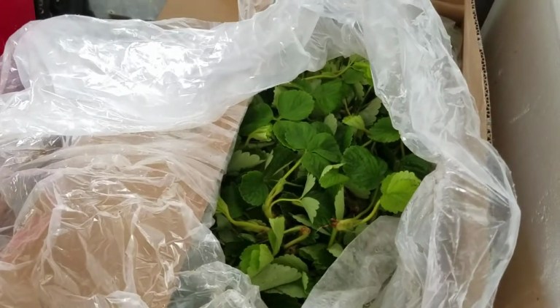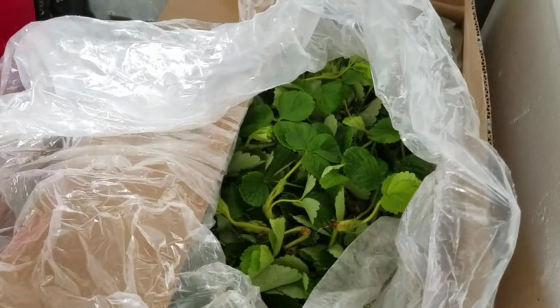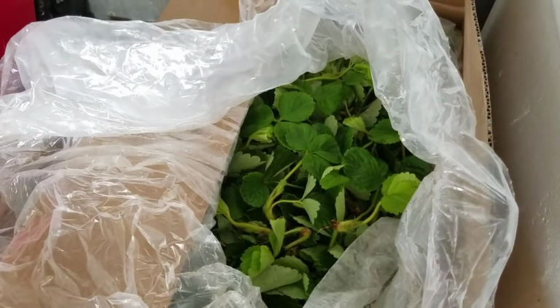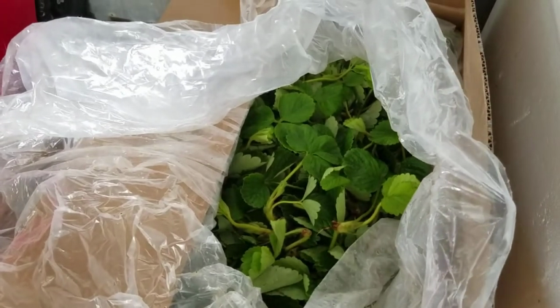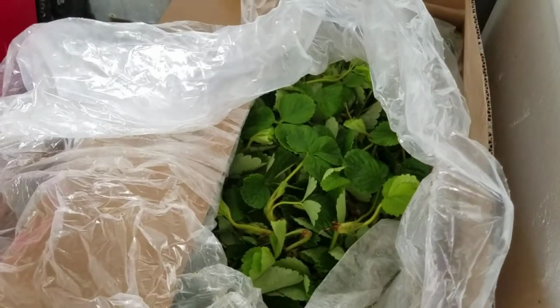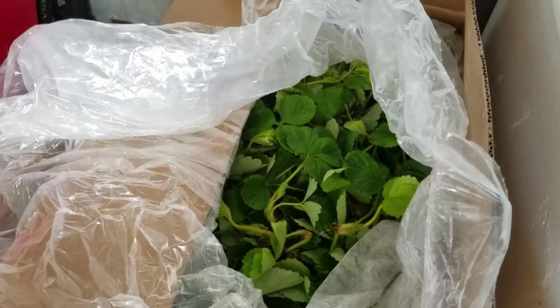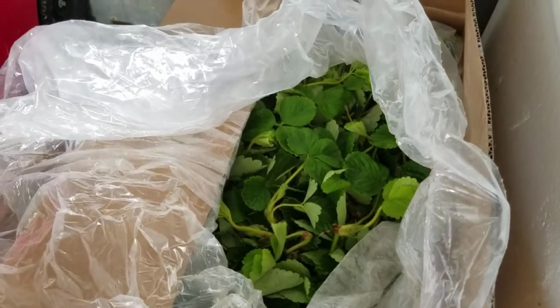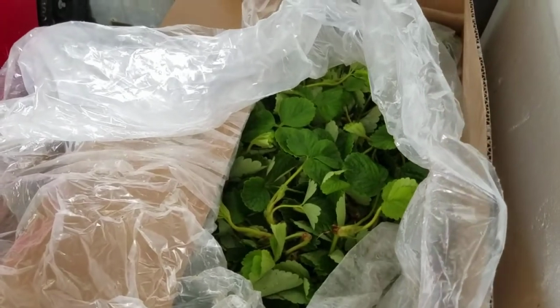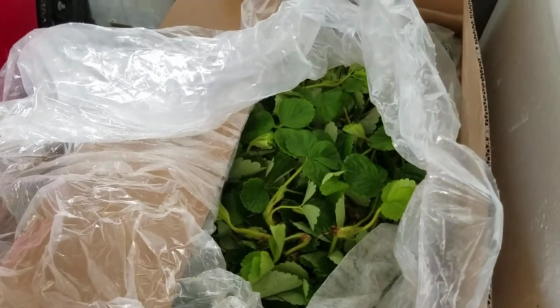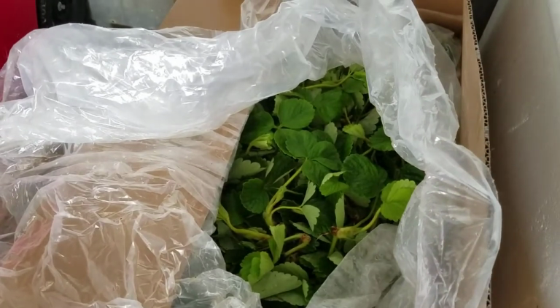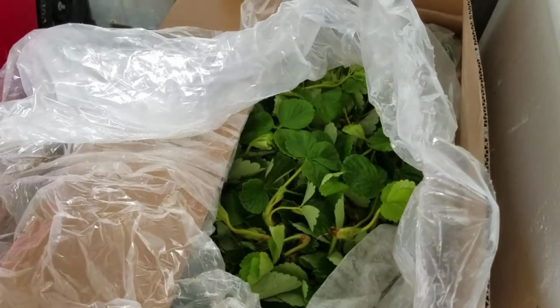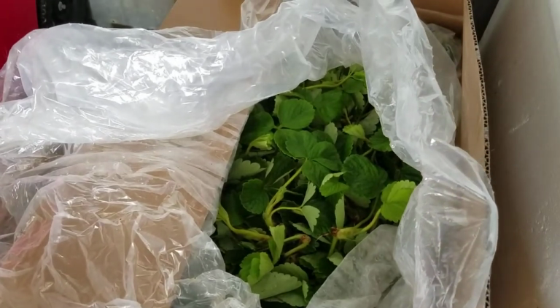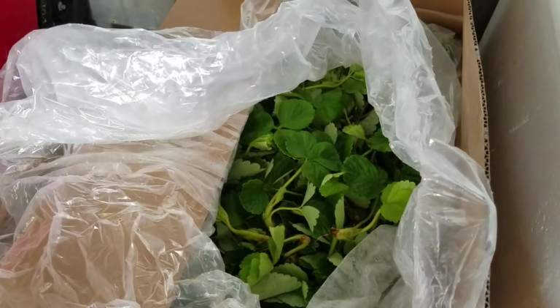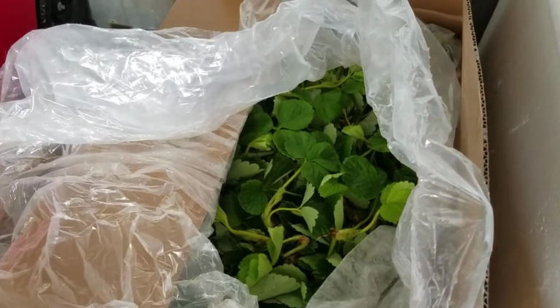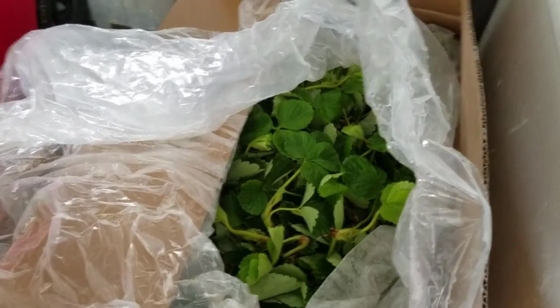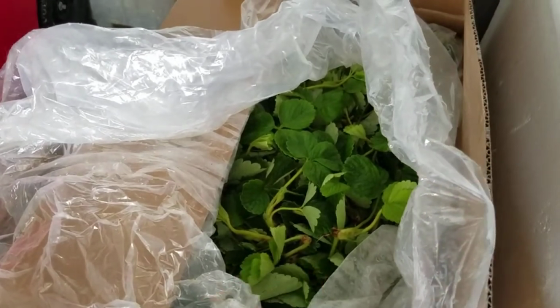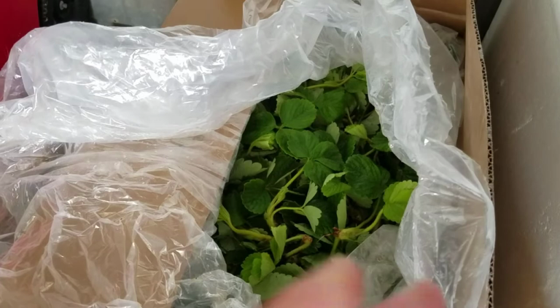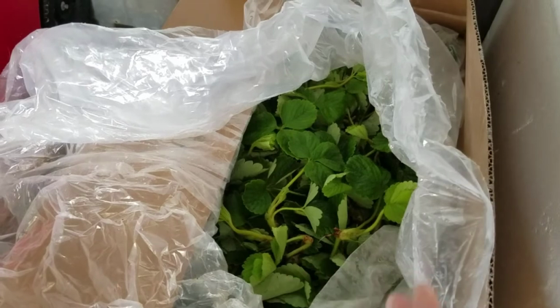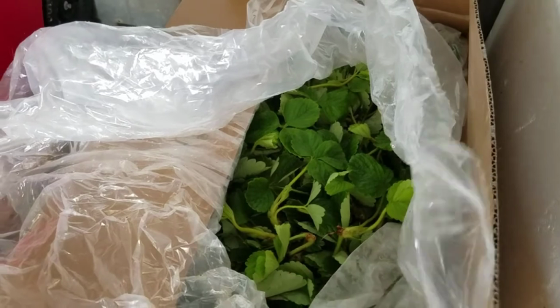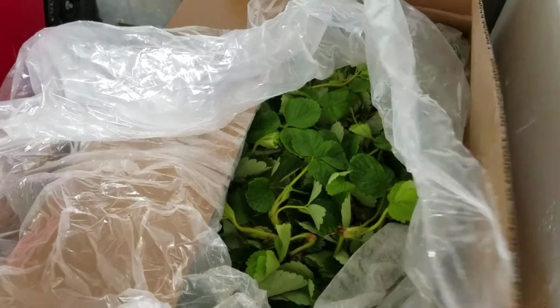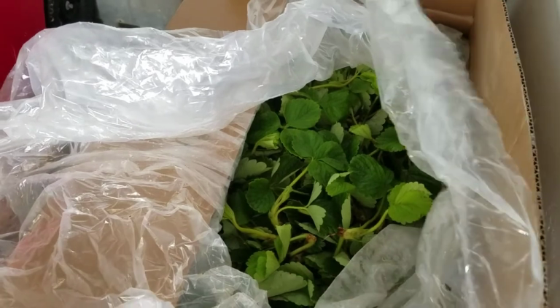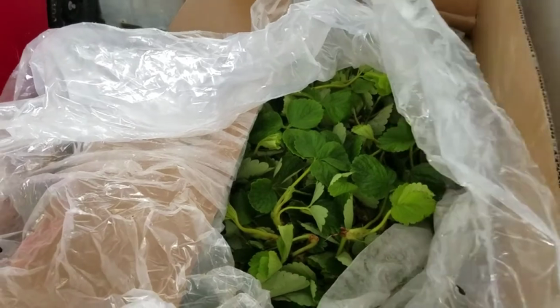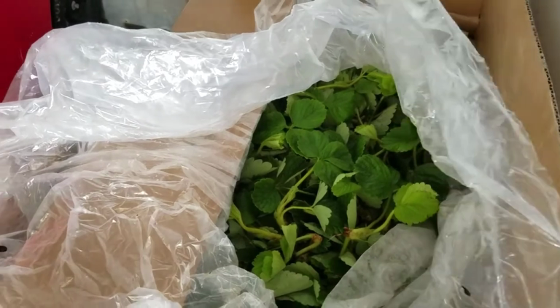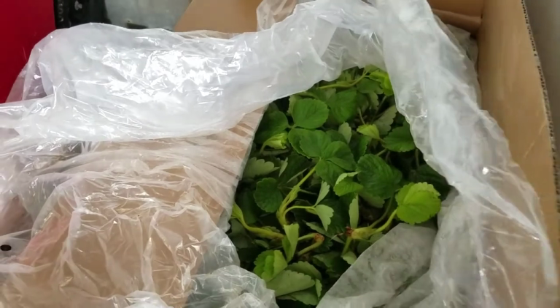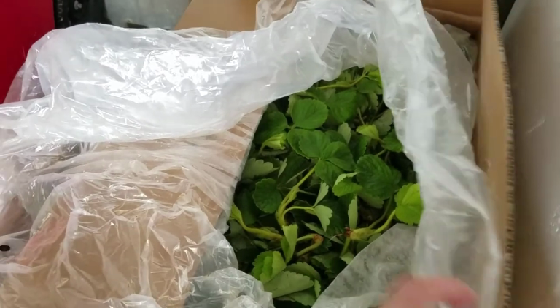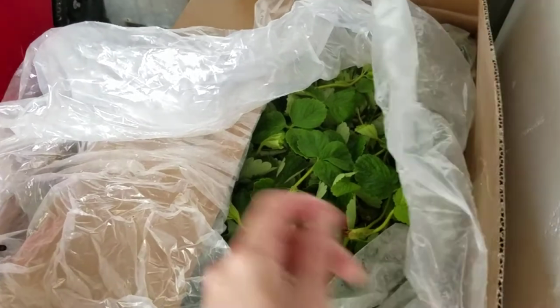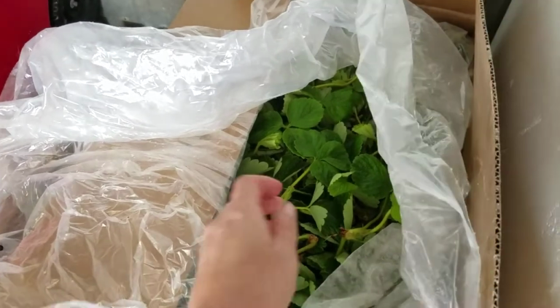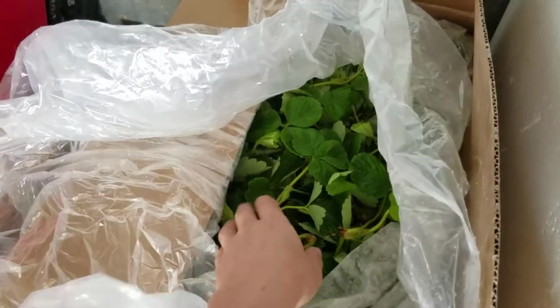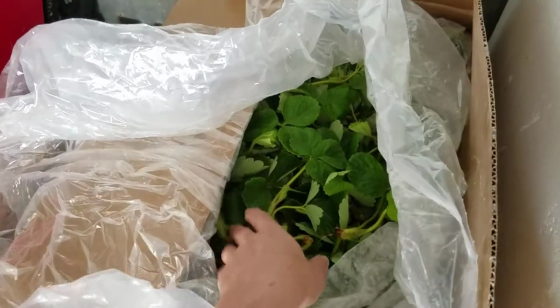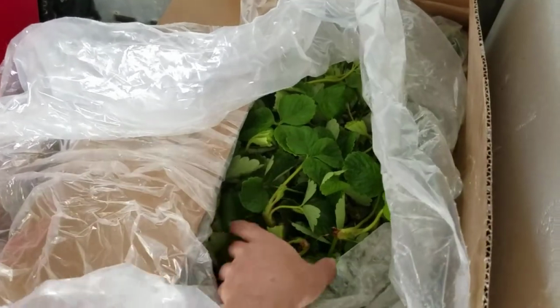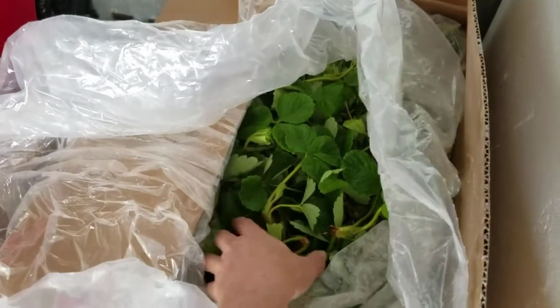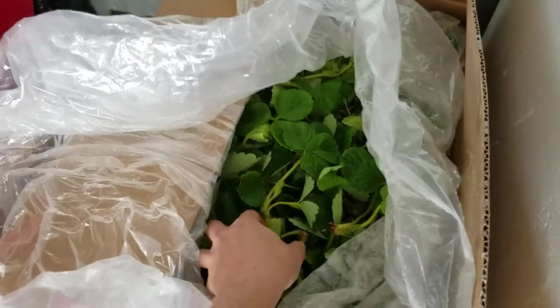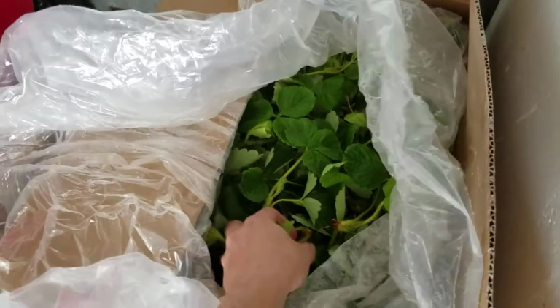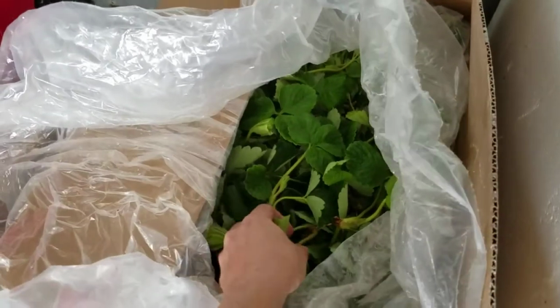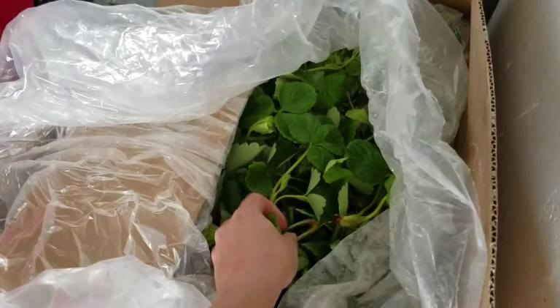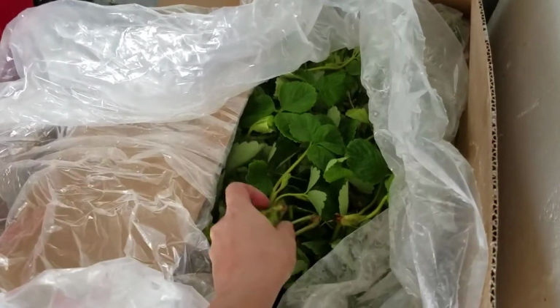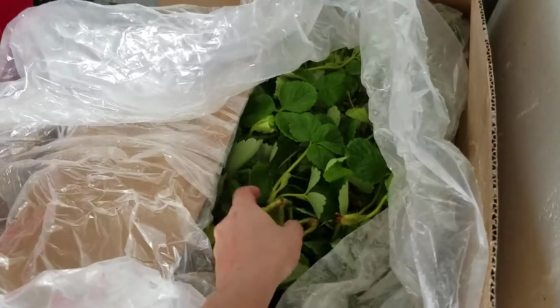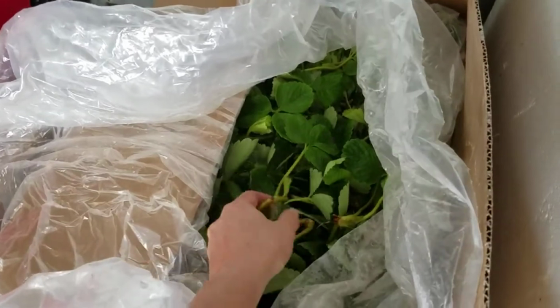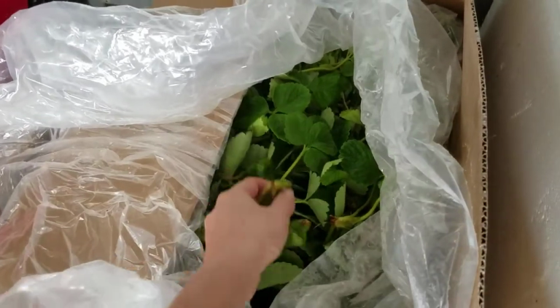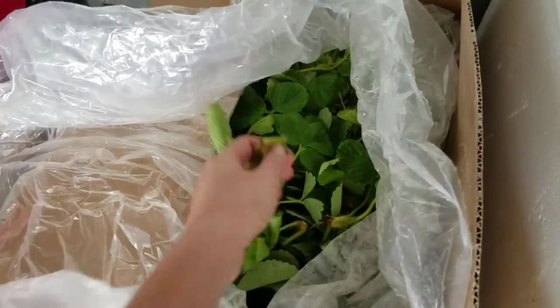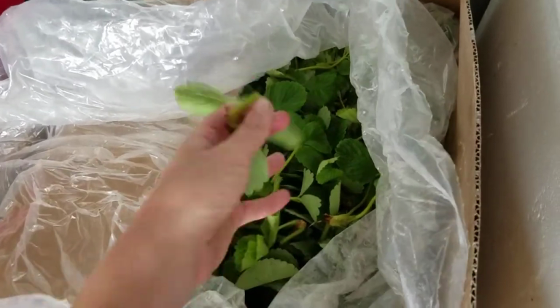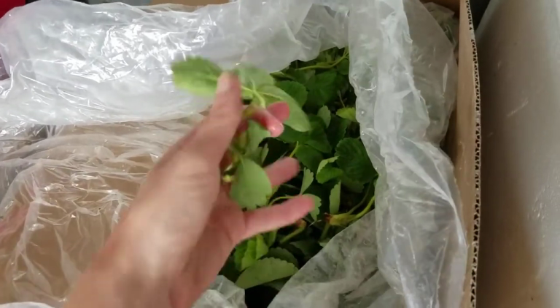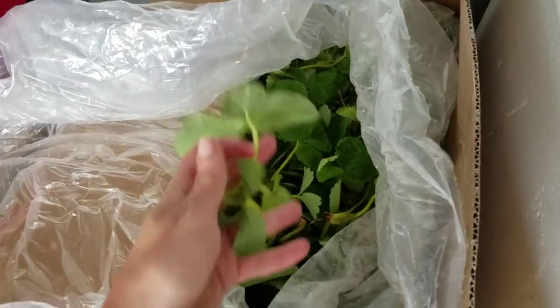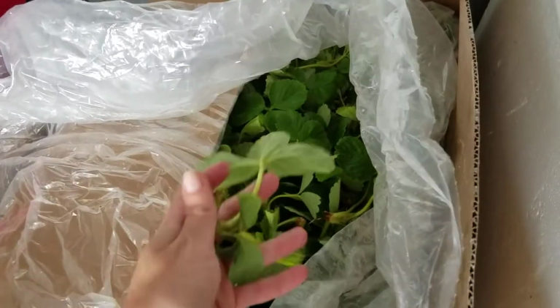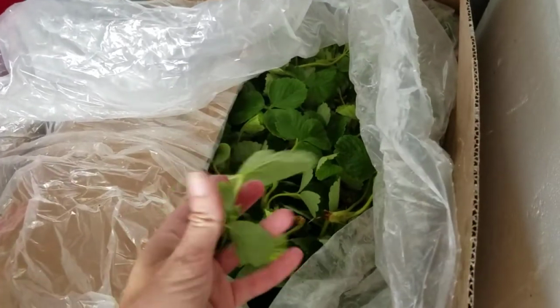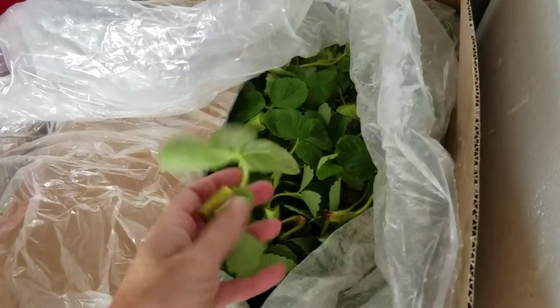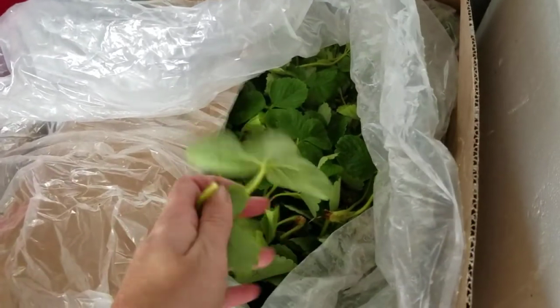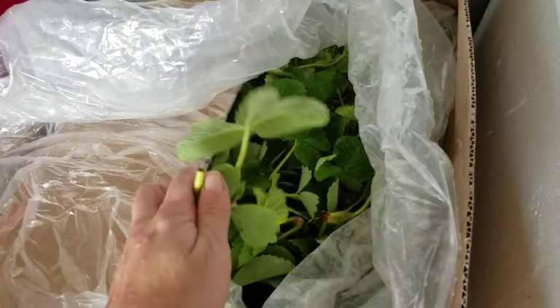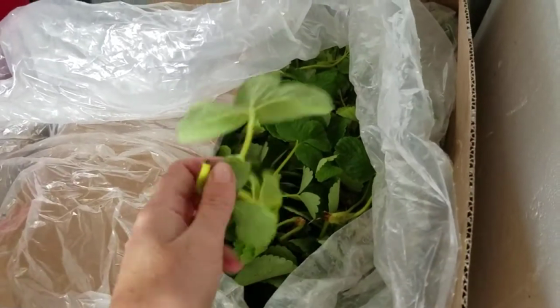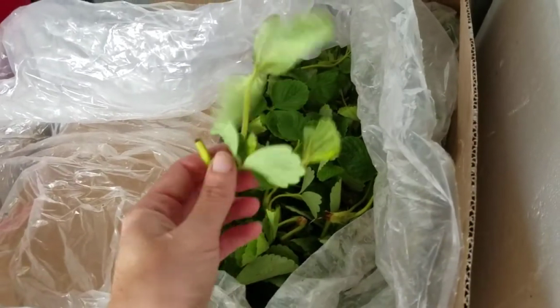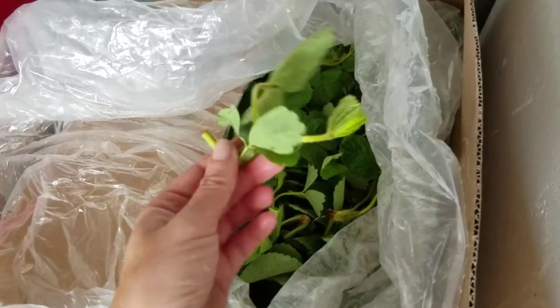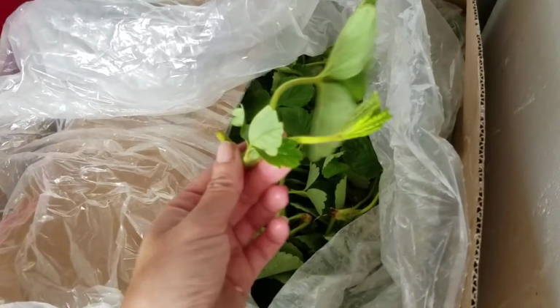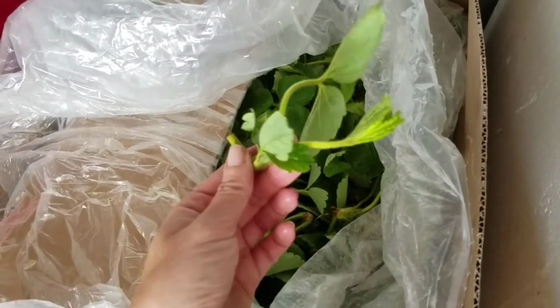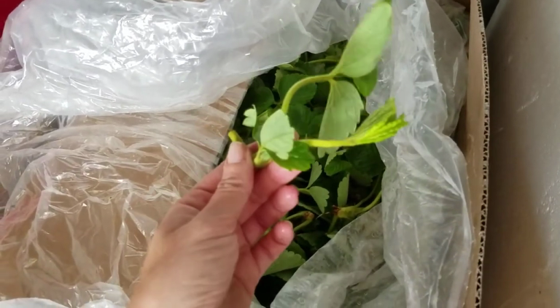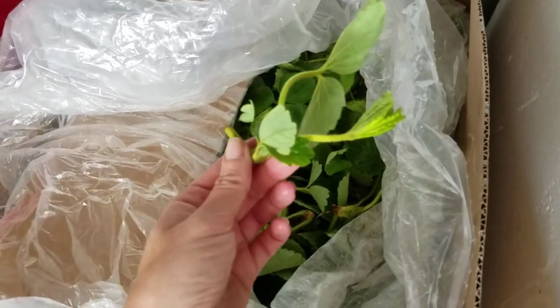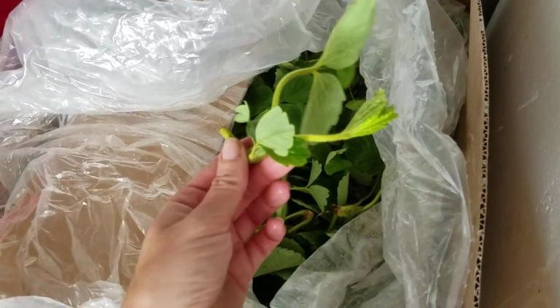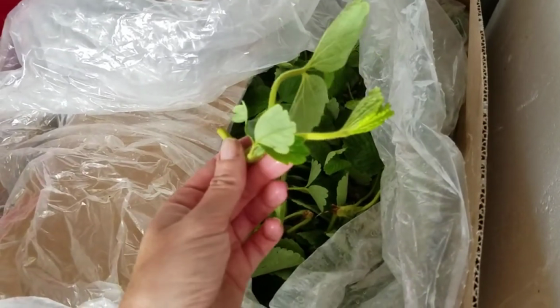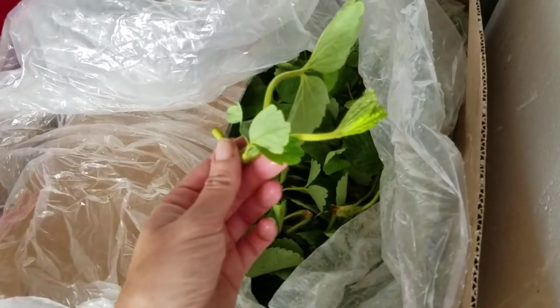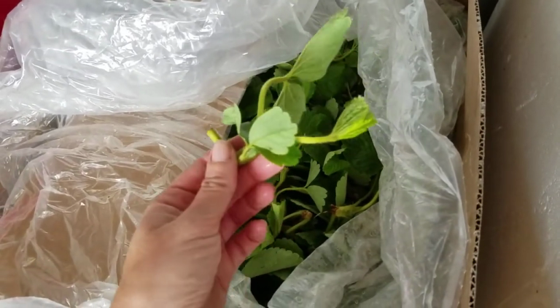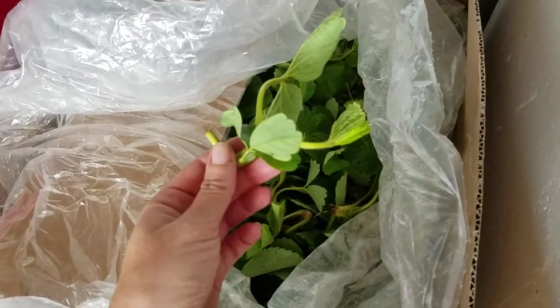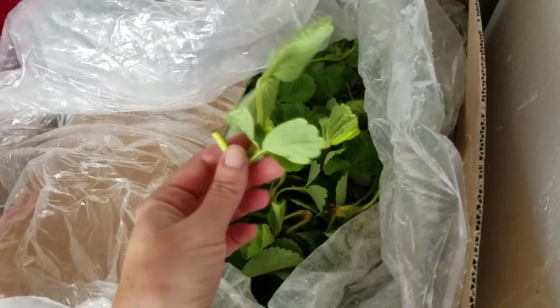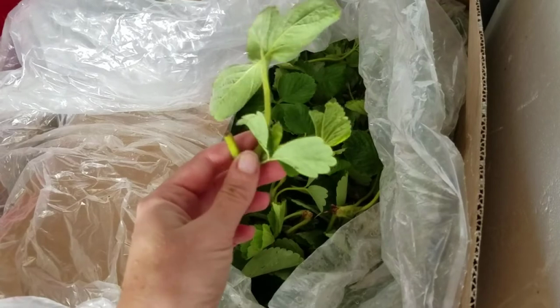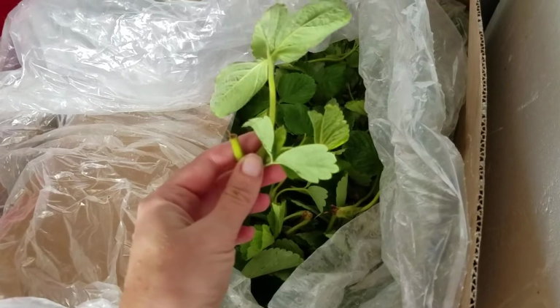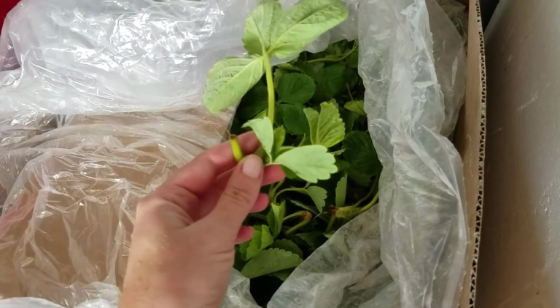Typically tips are bought in quantities of around a thousand plants. Tip plants should be inspected for disease upon receiving them.